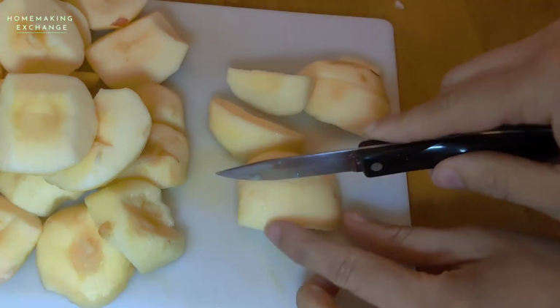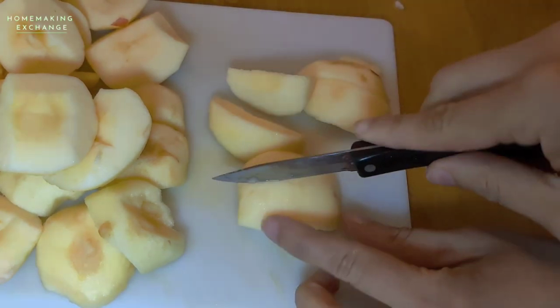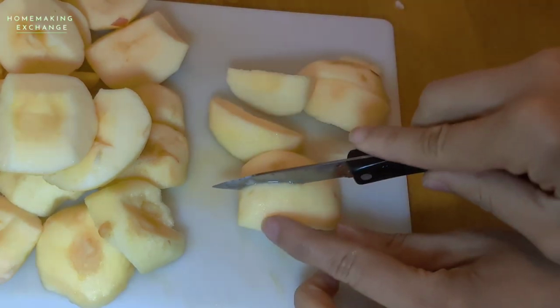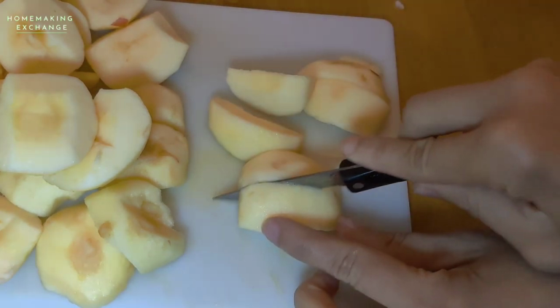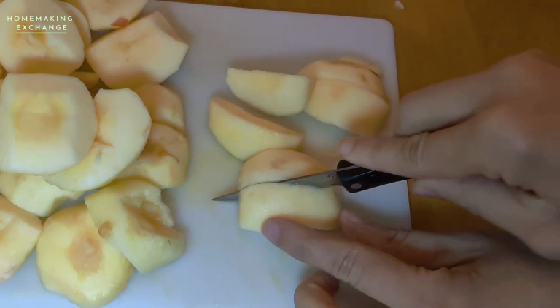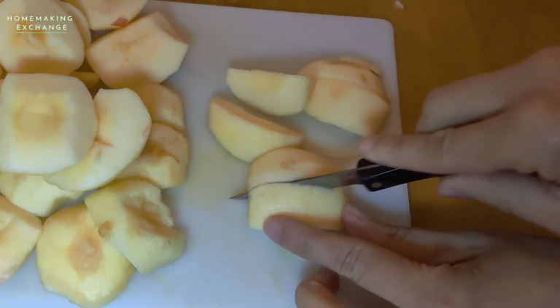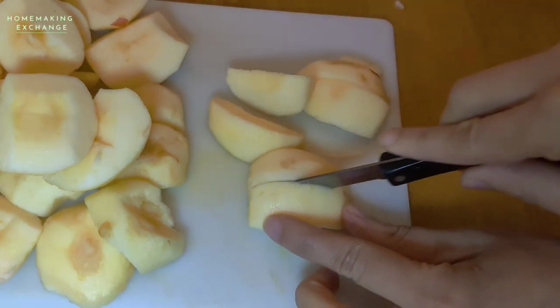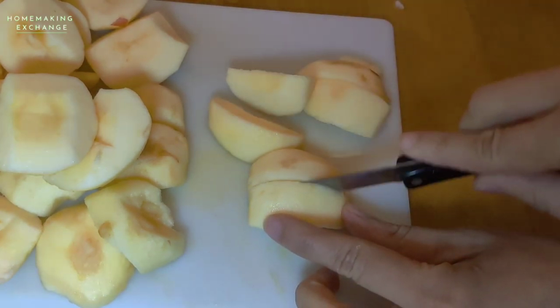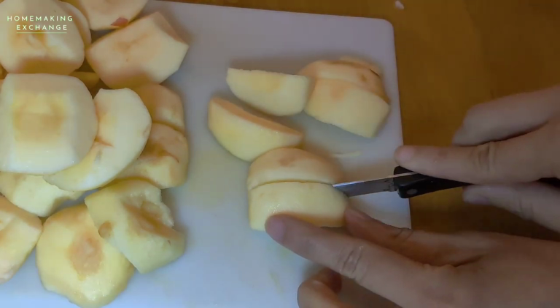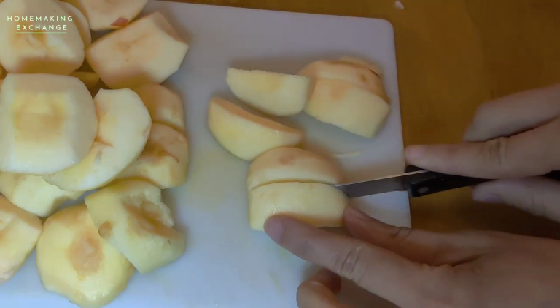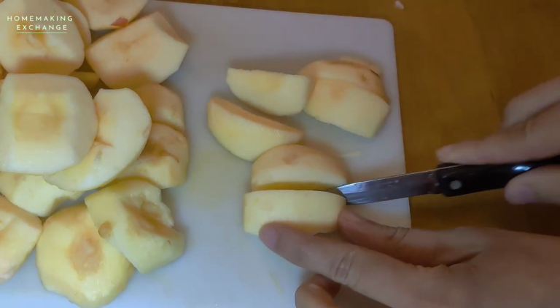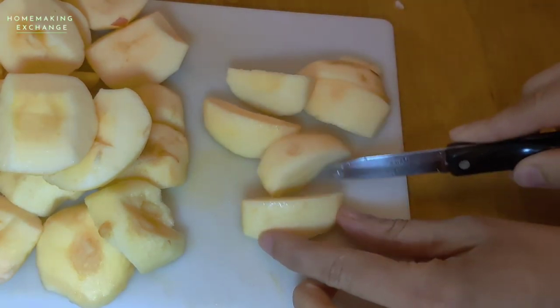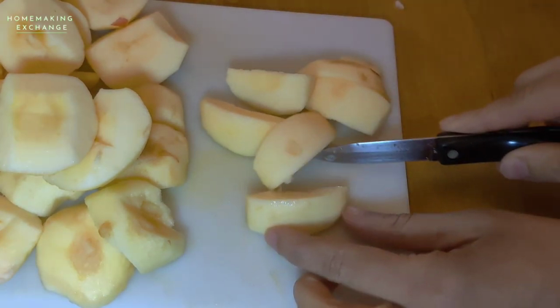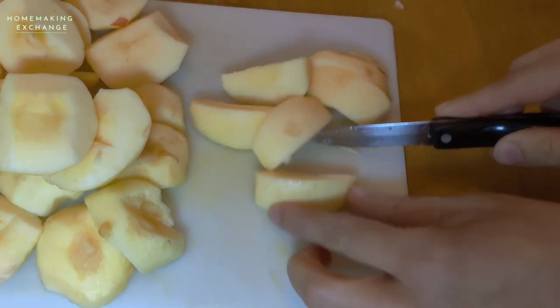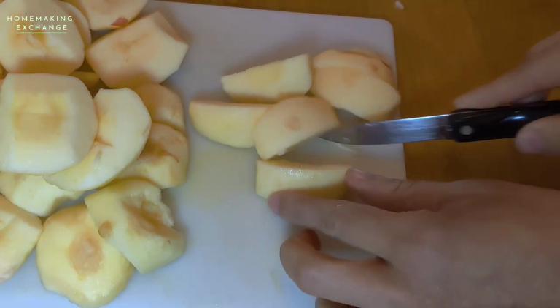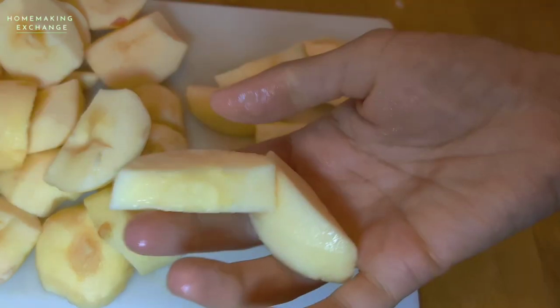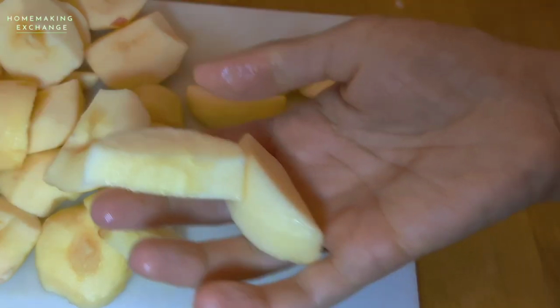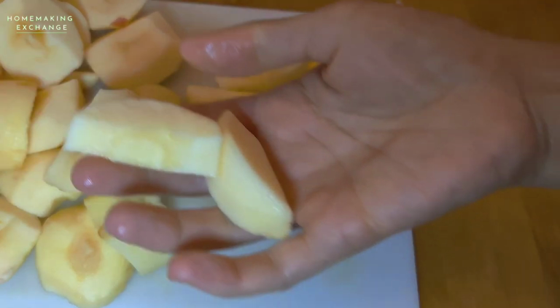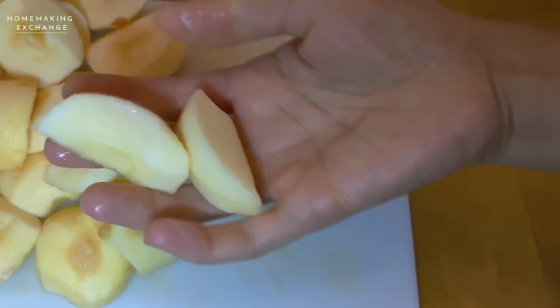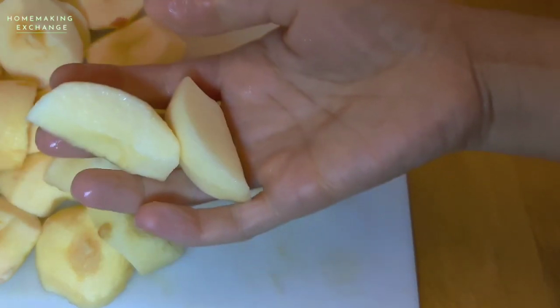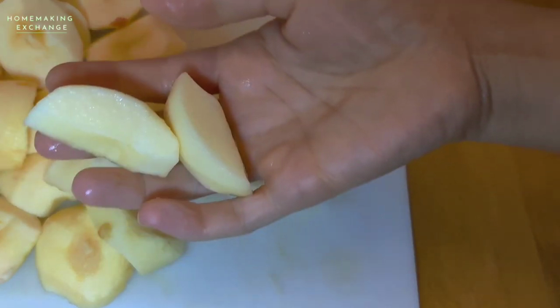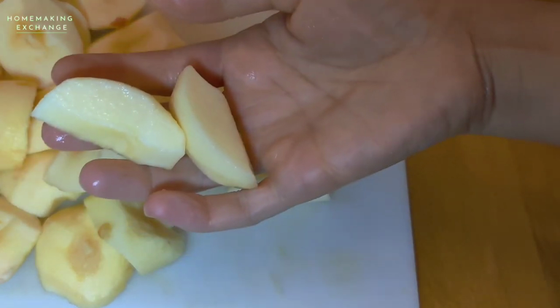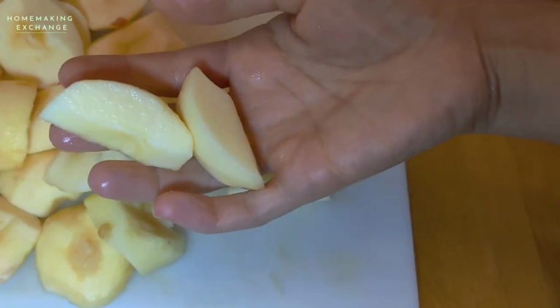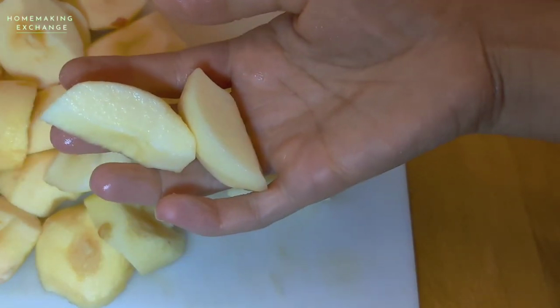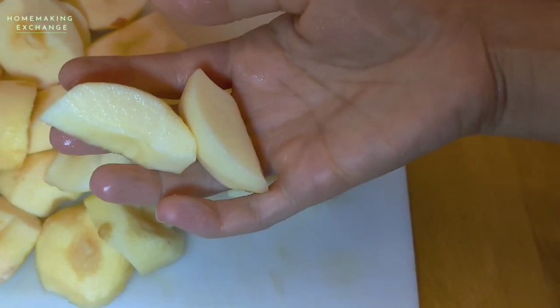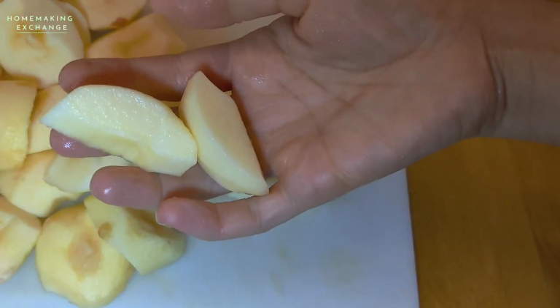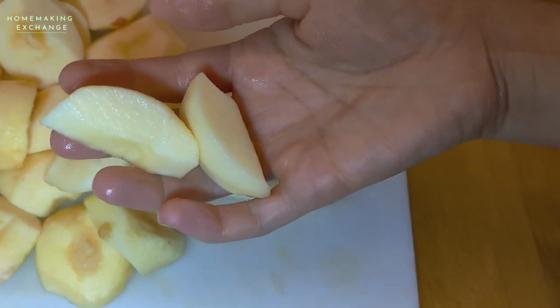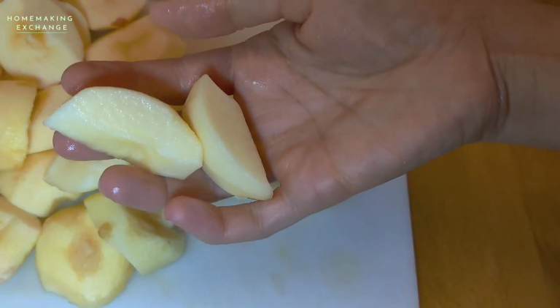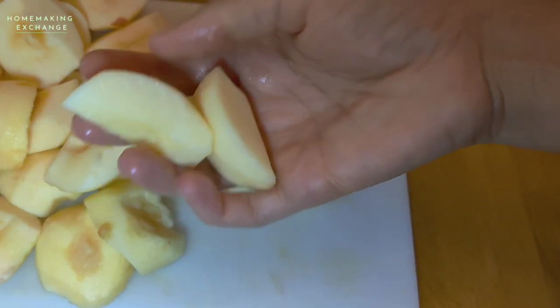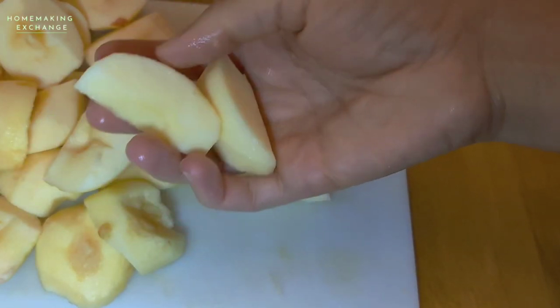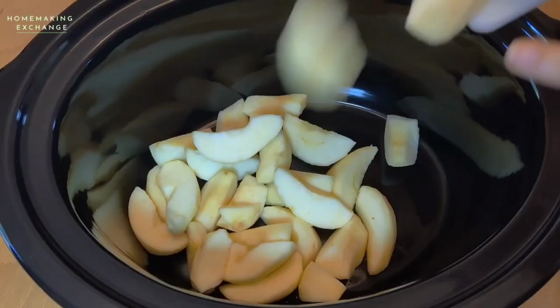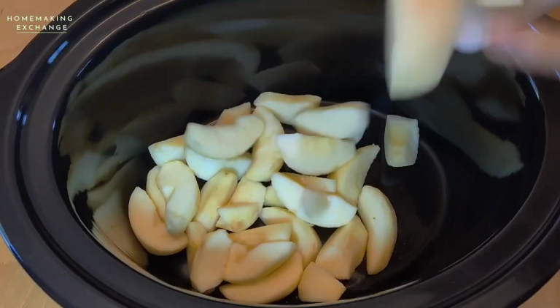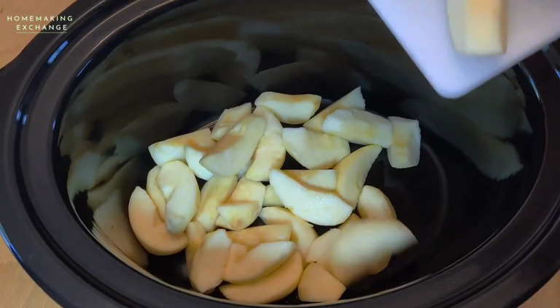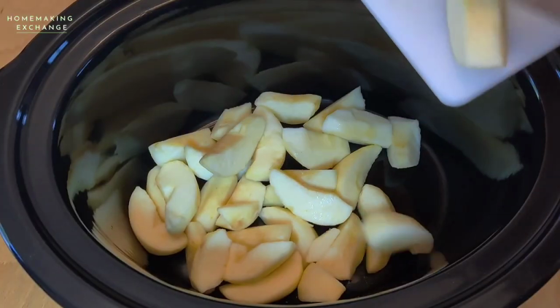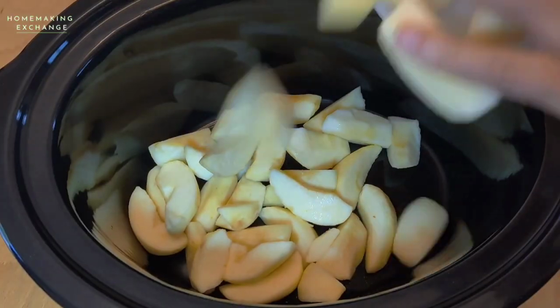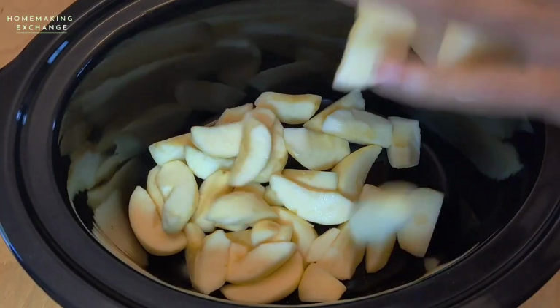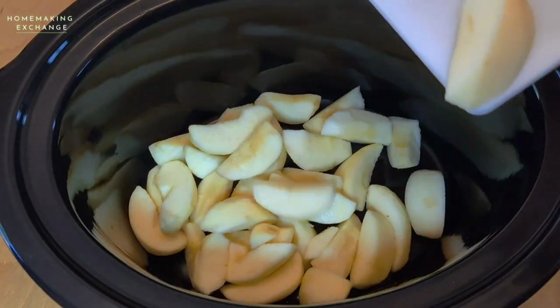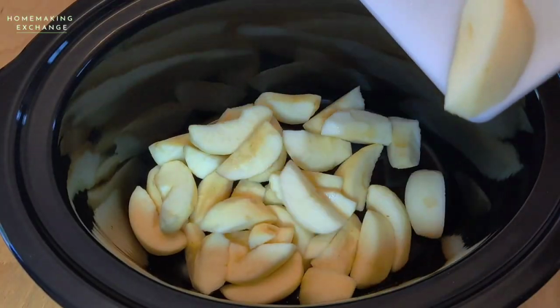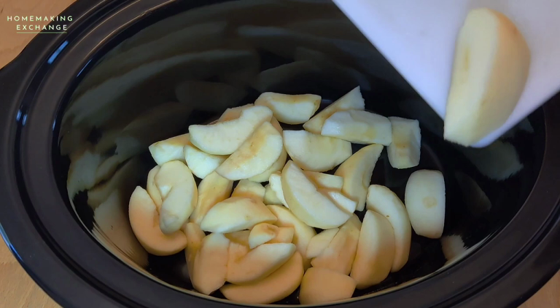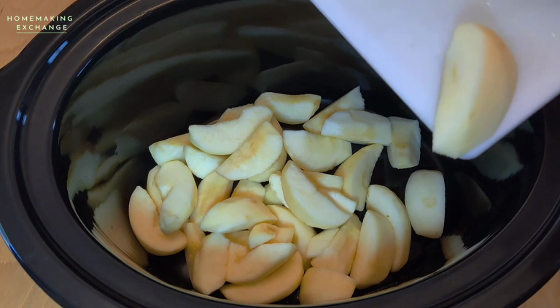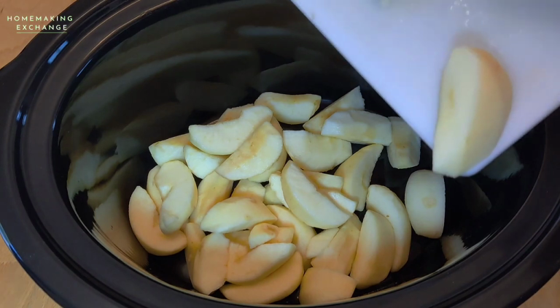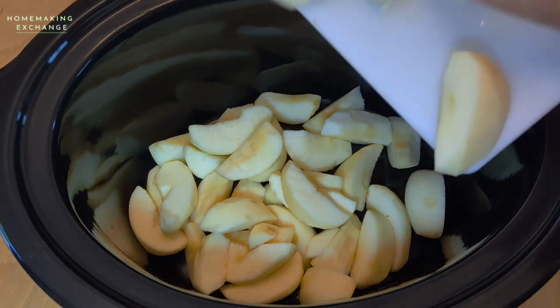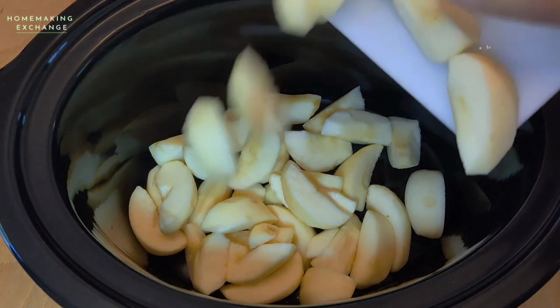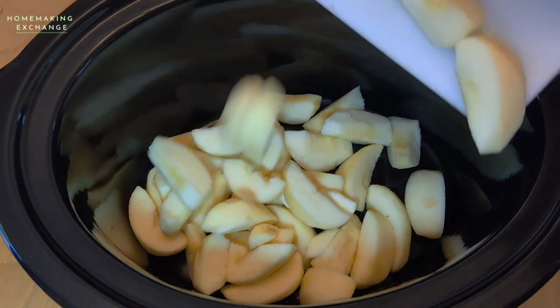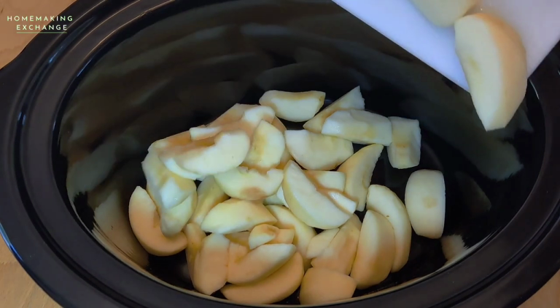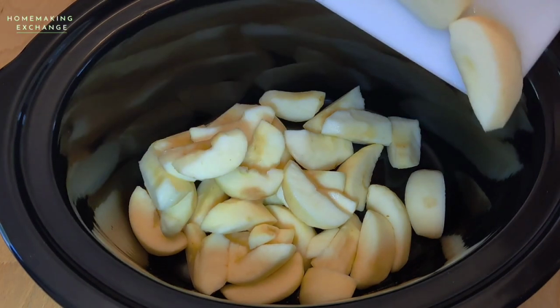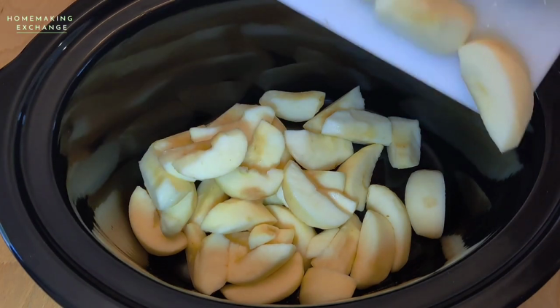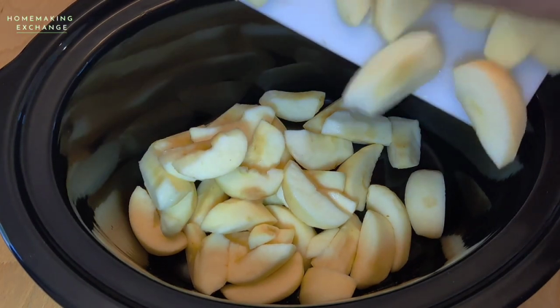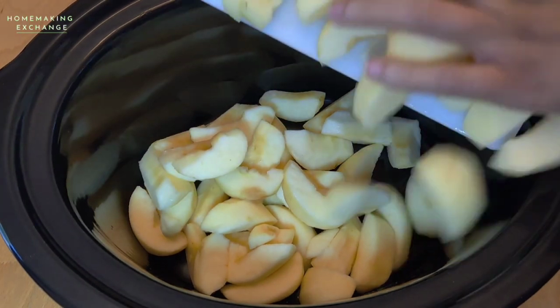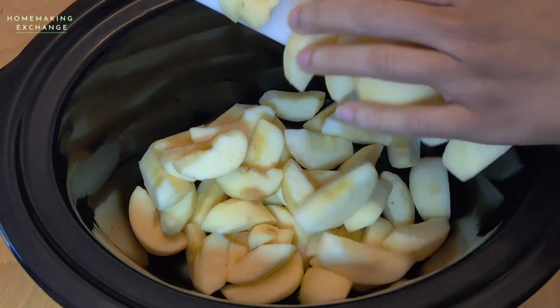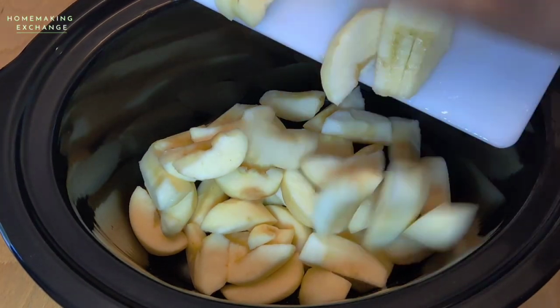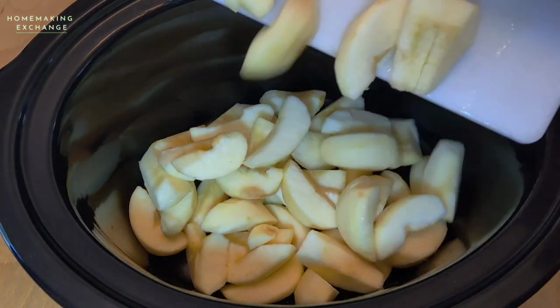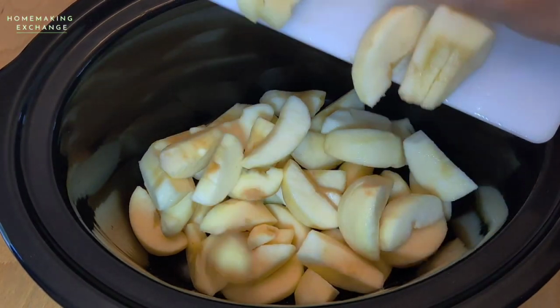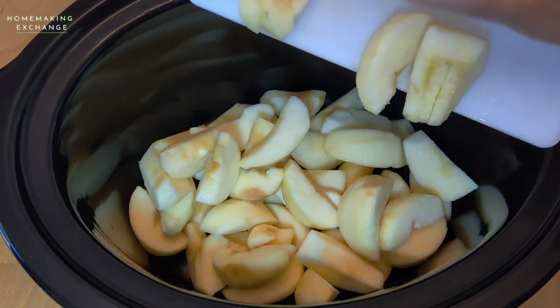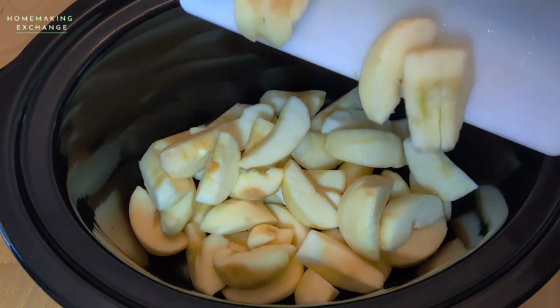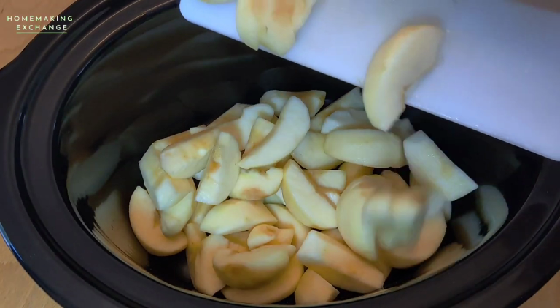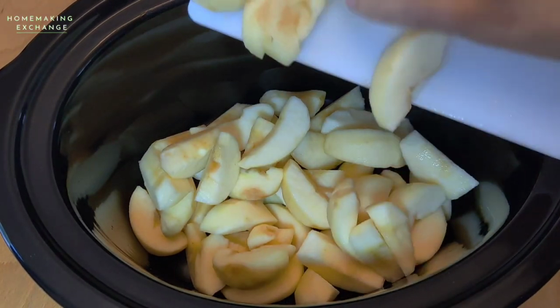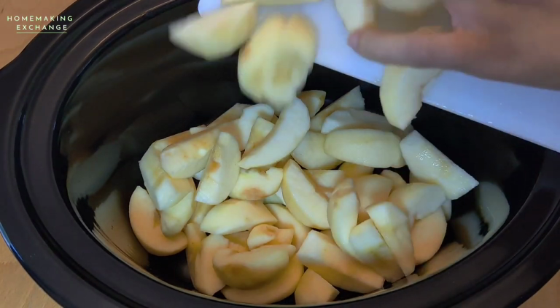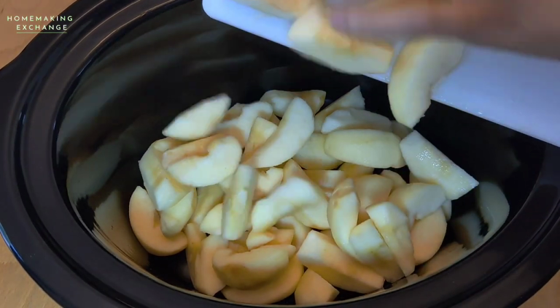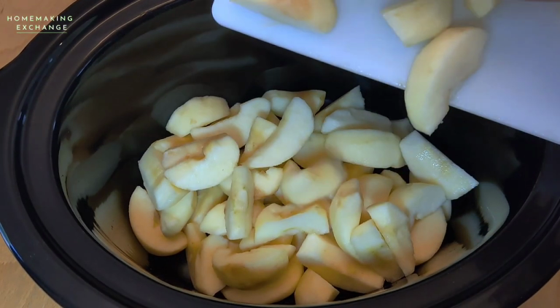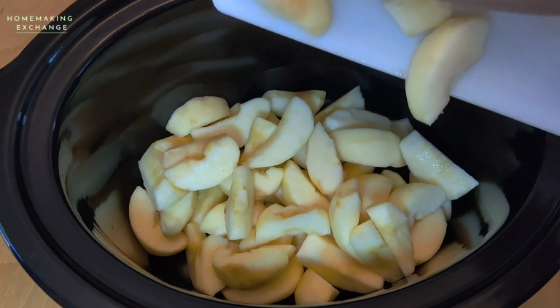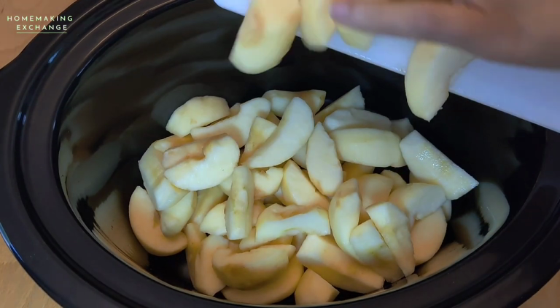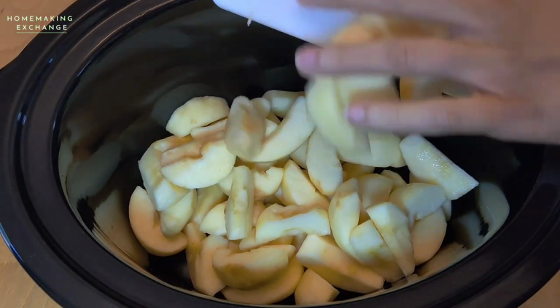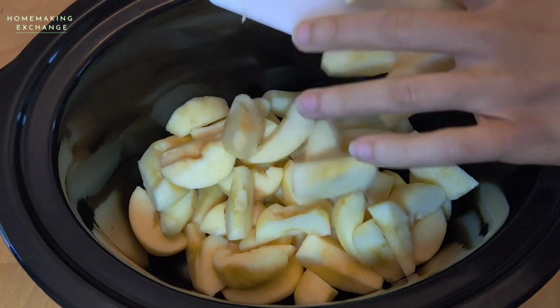You want them to be about the same size so that they'll cook evenly. Once they're all cut up, put the apple slices into the bowl of a crockpot.